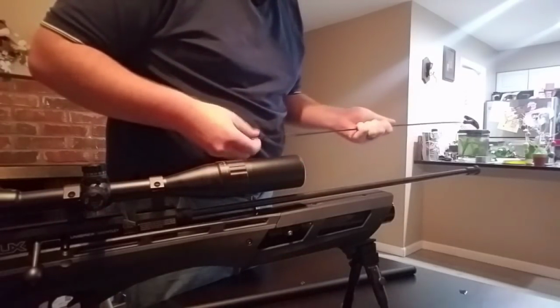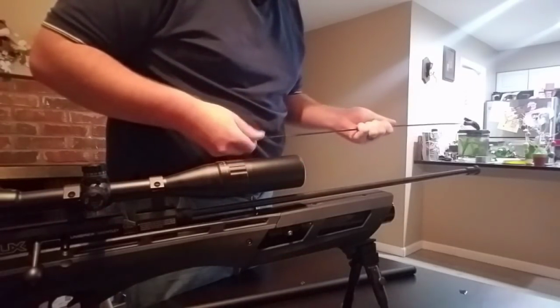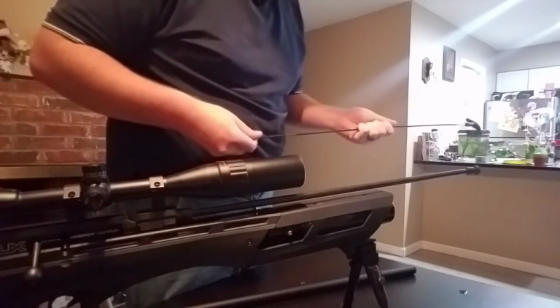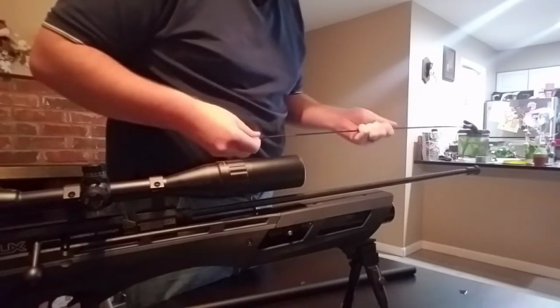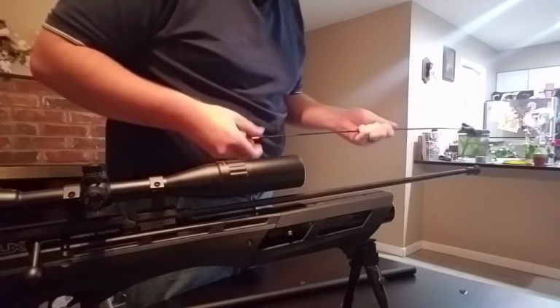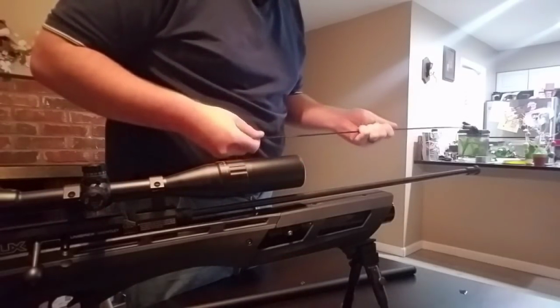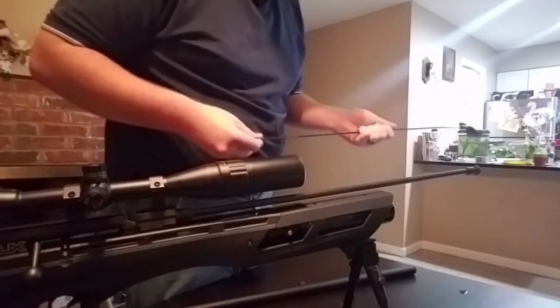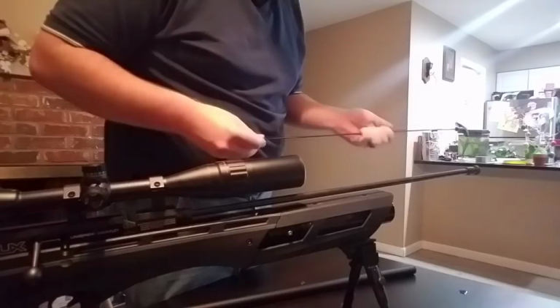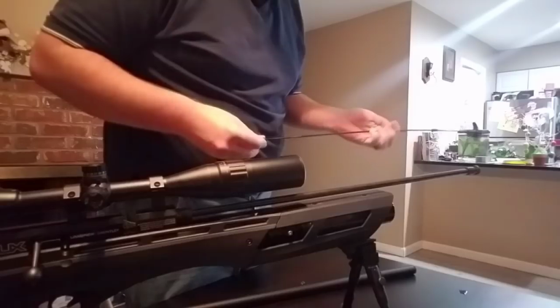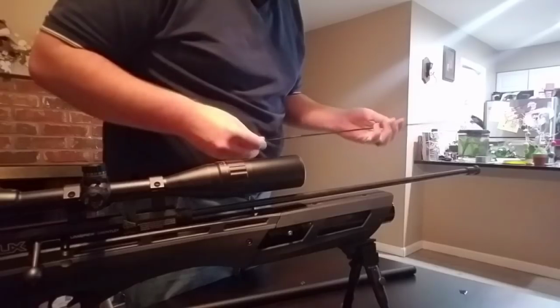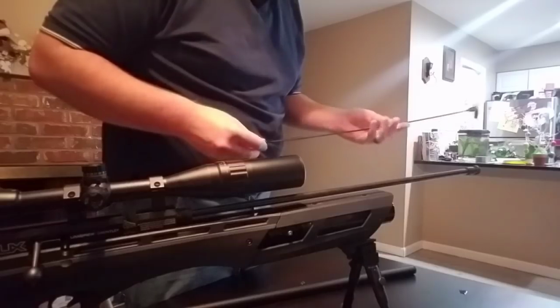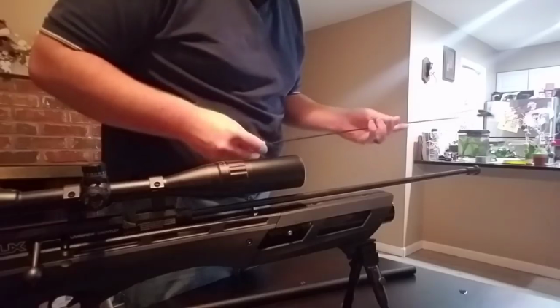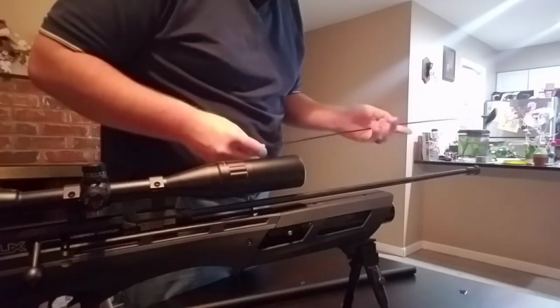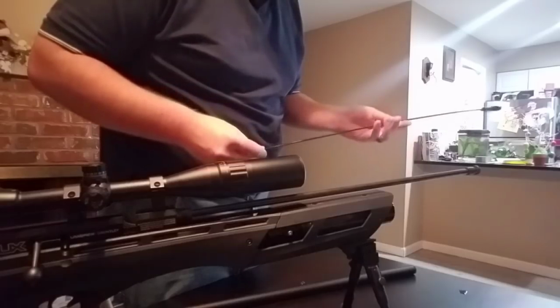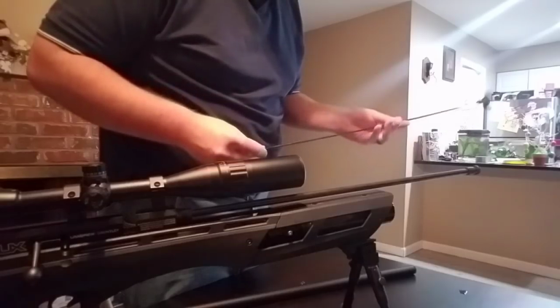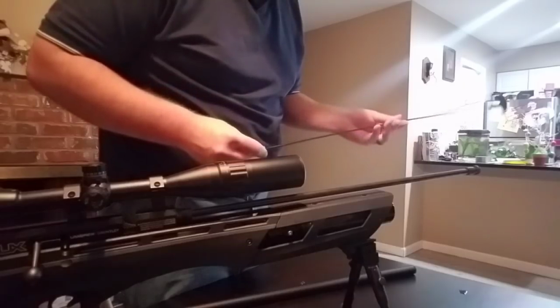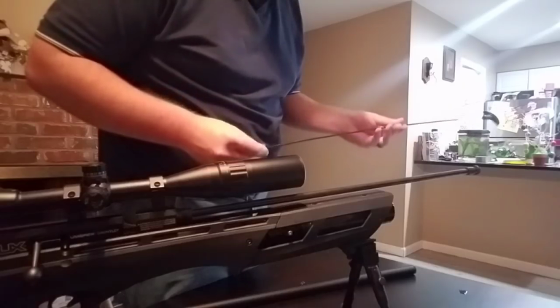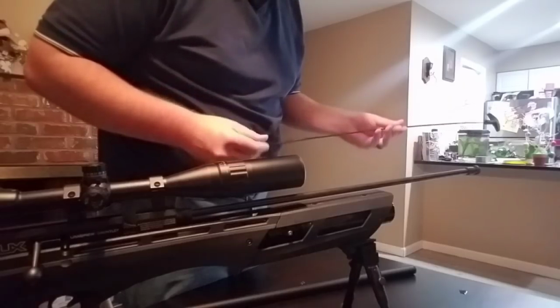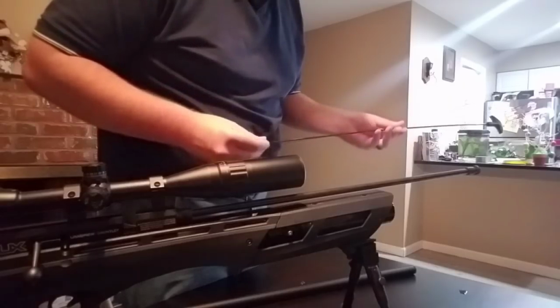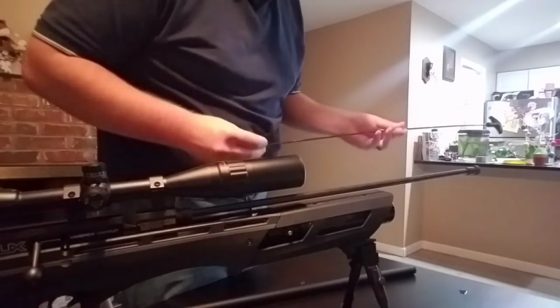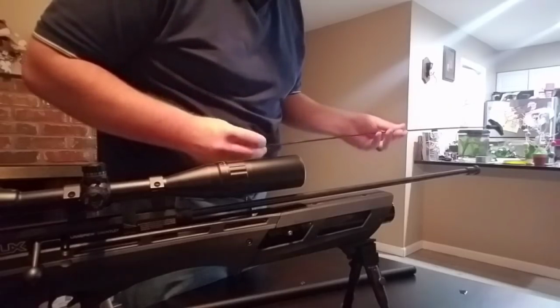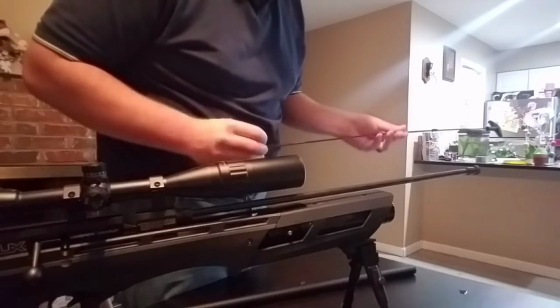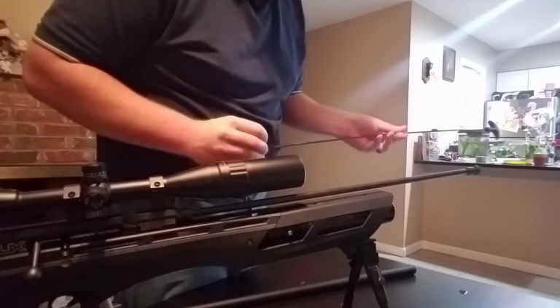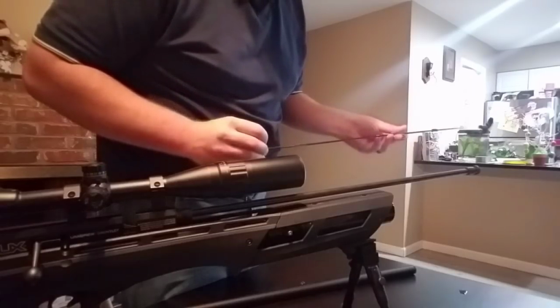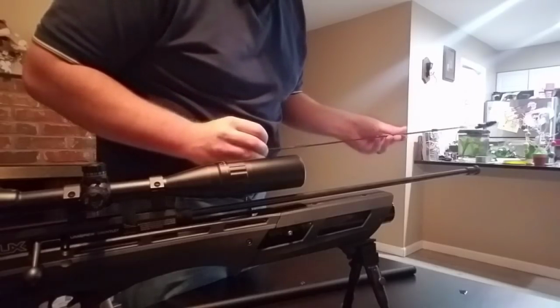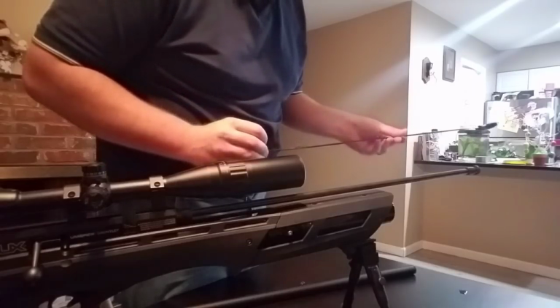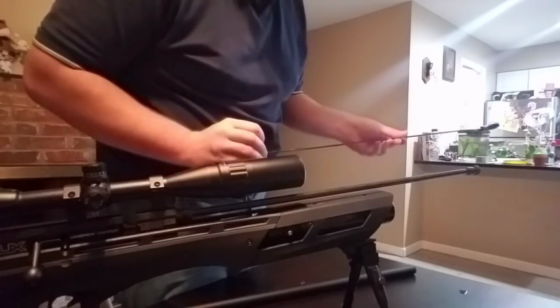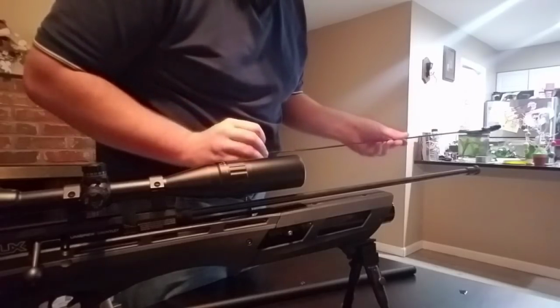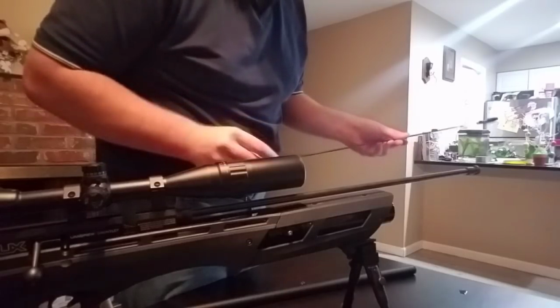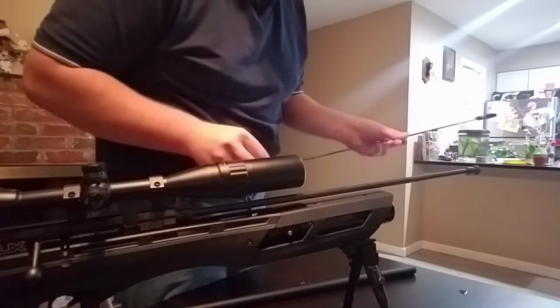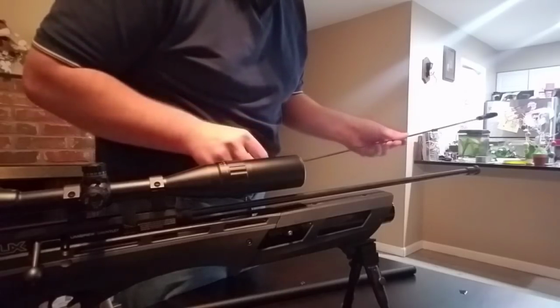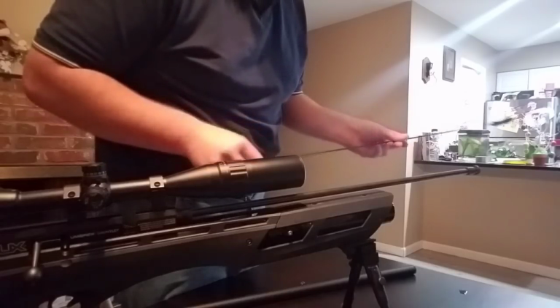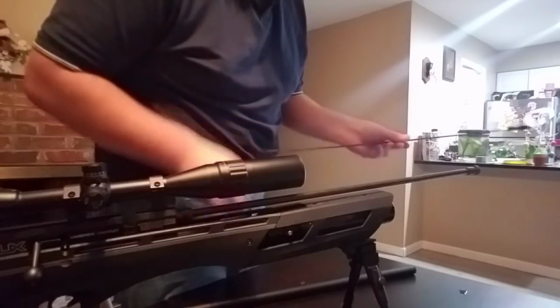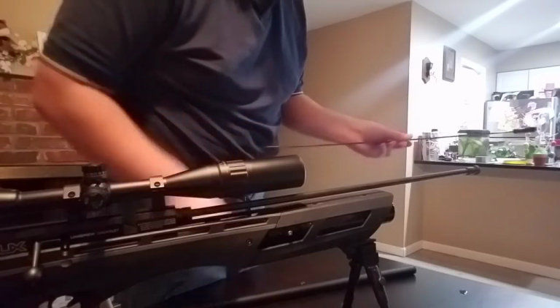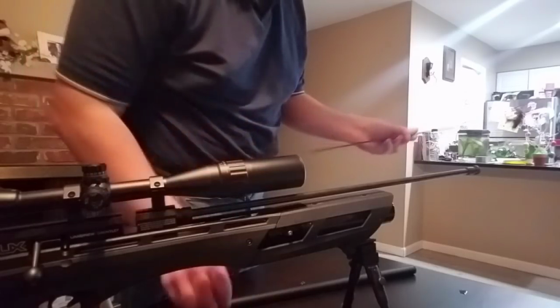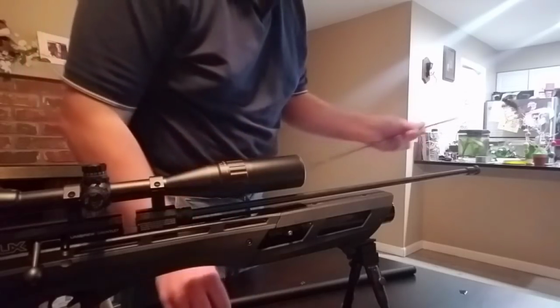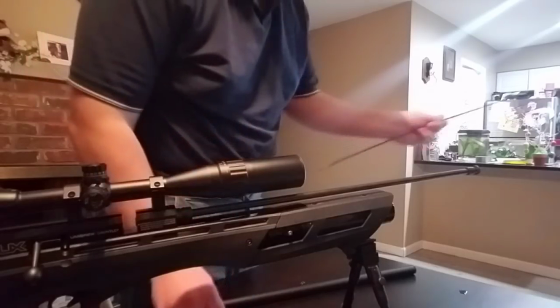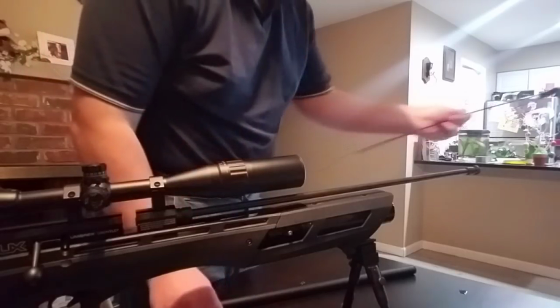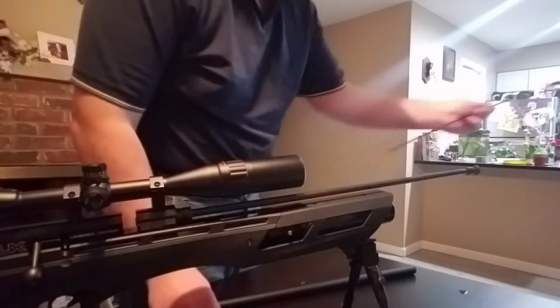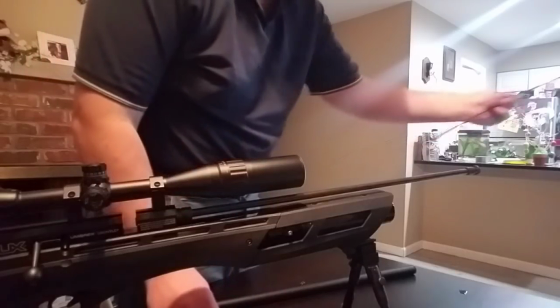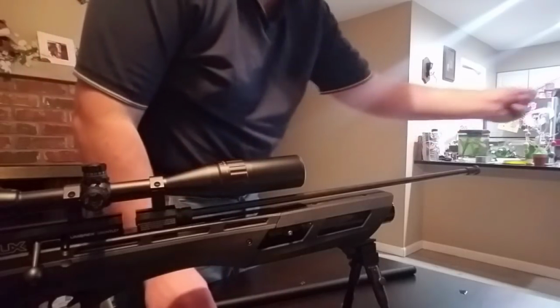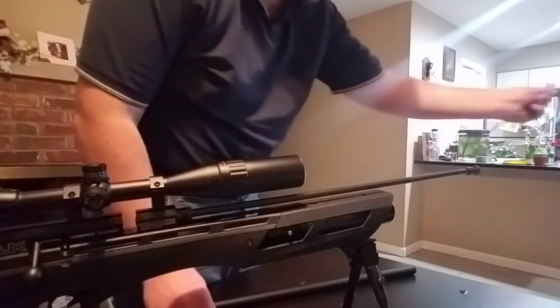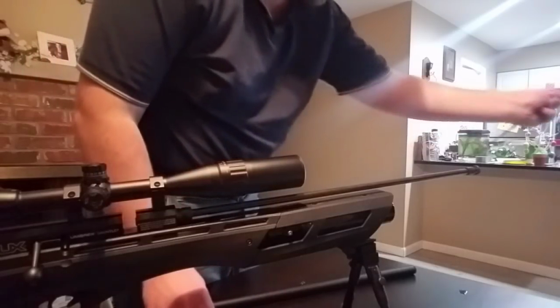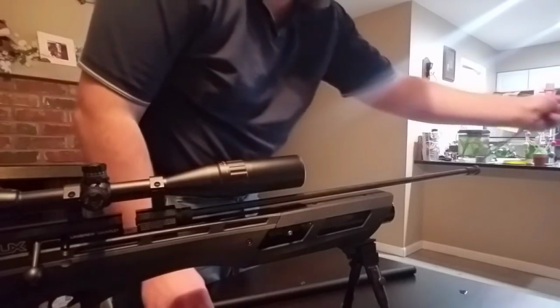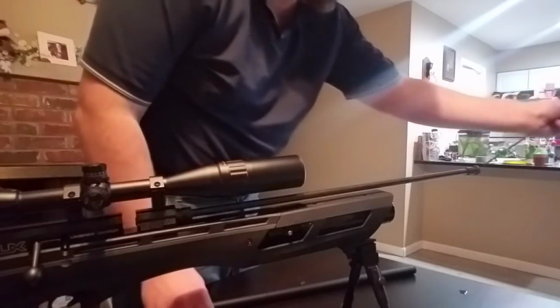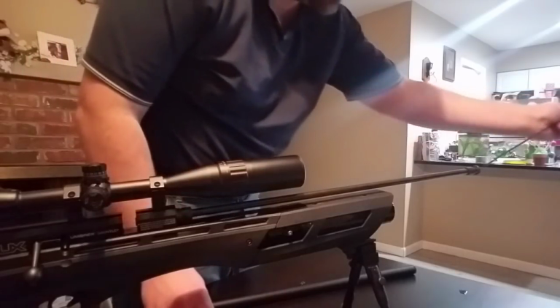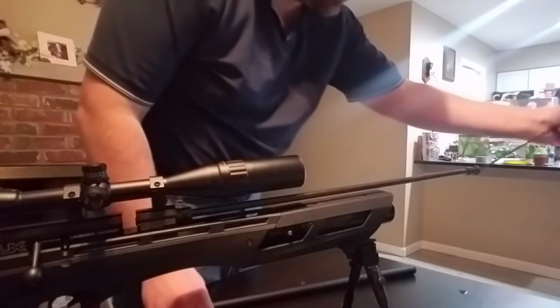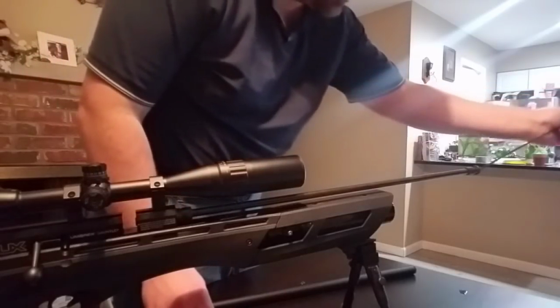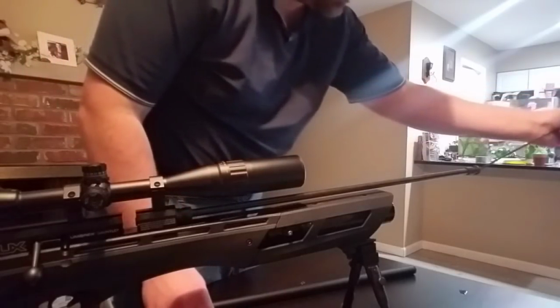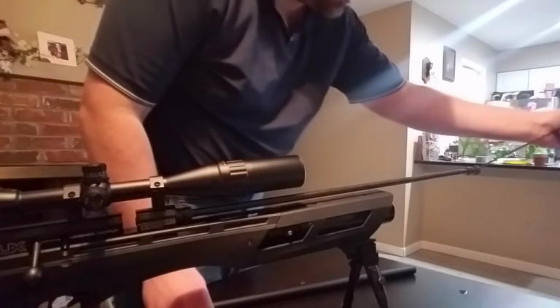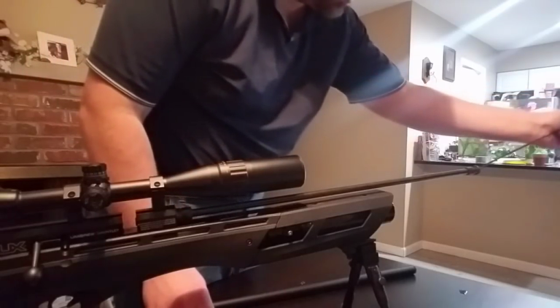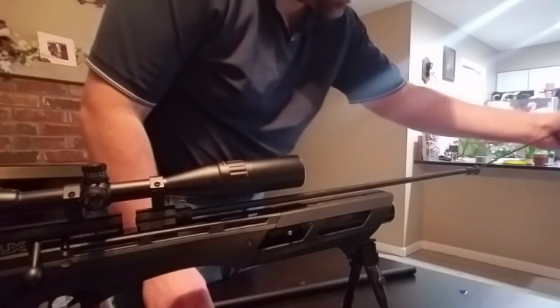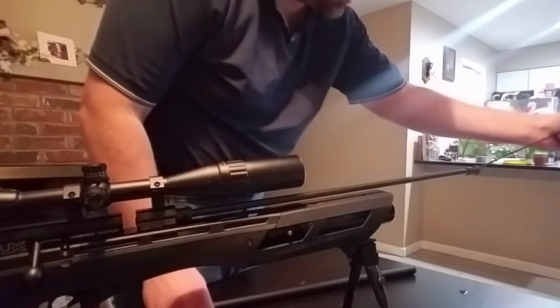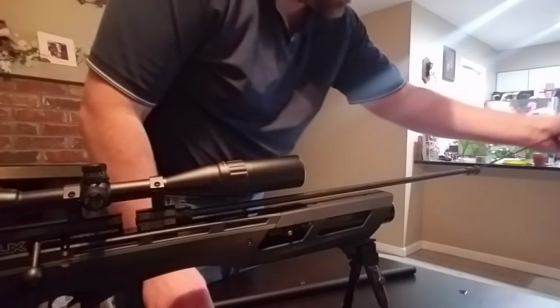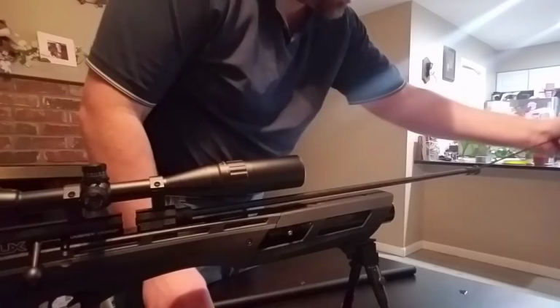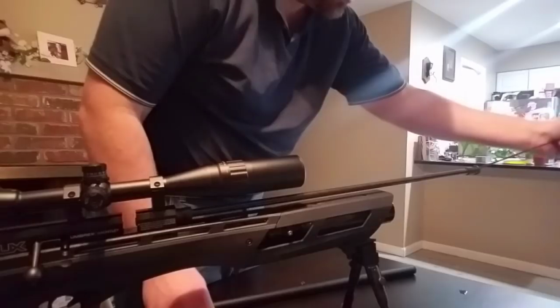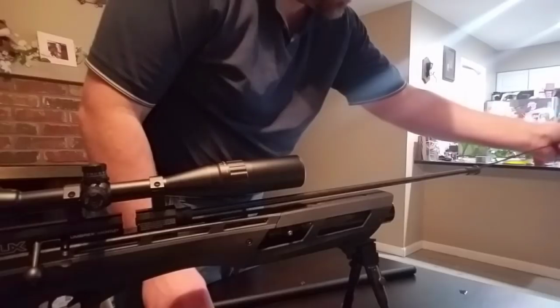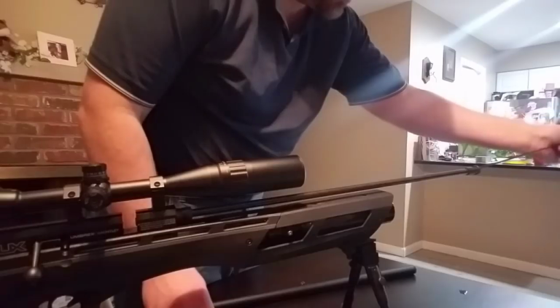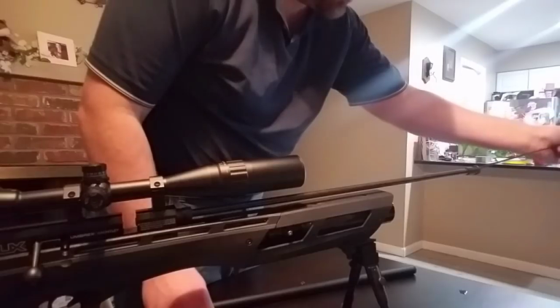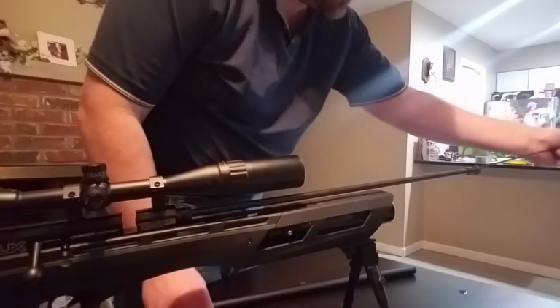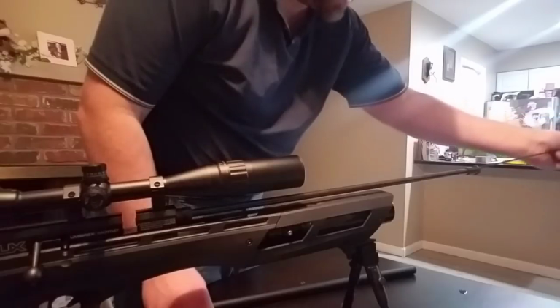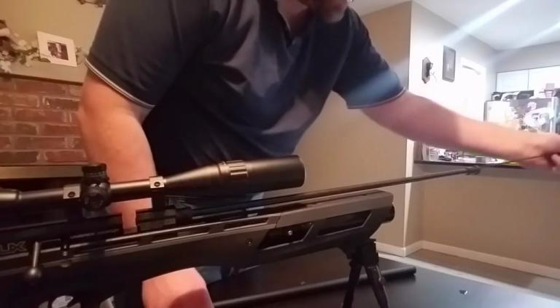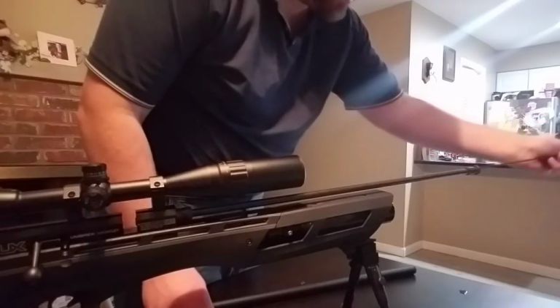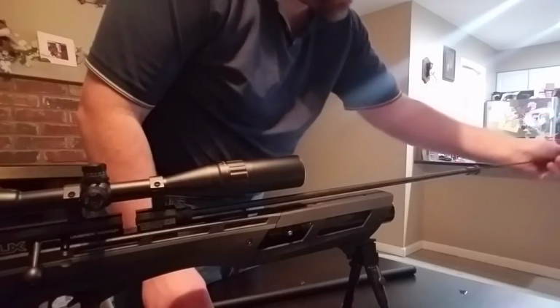Just make sure it's clear — you always want to make sure your gun is safe before working on it. Bolt's back.